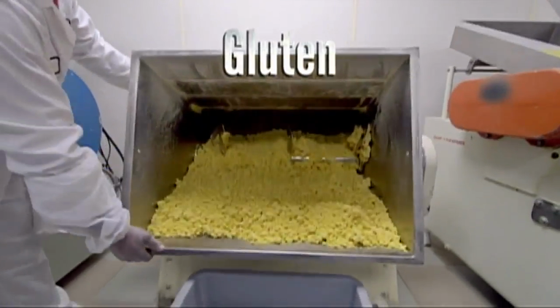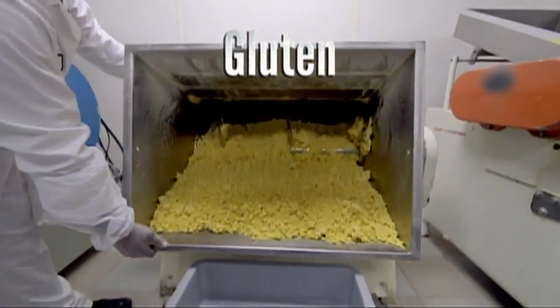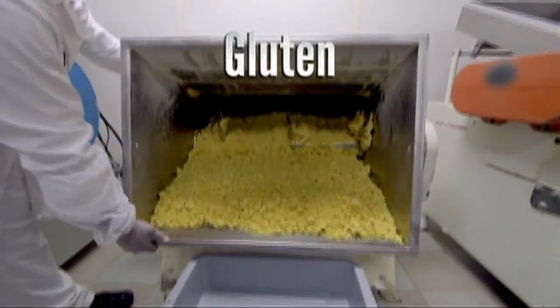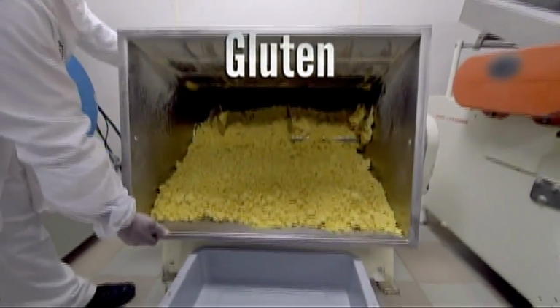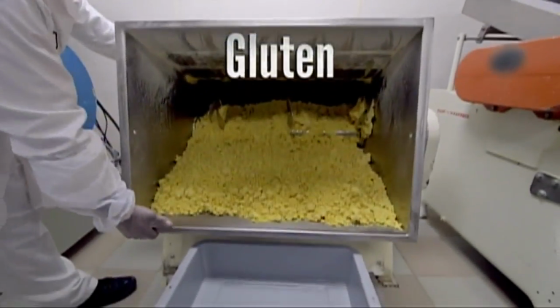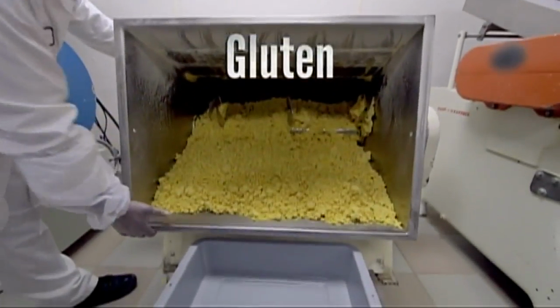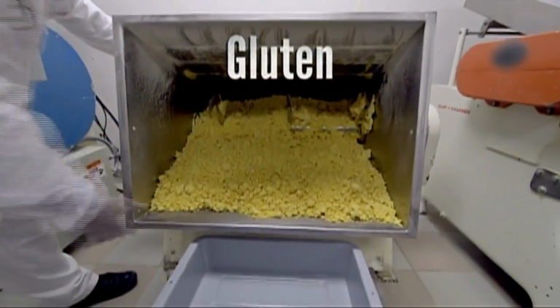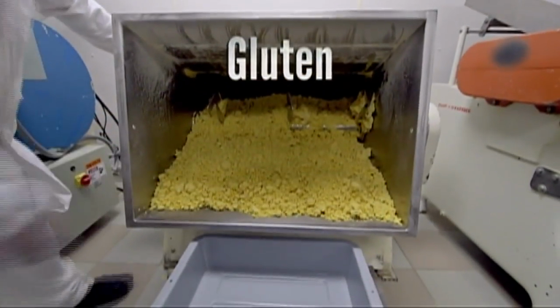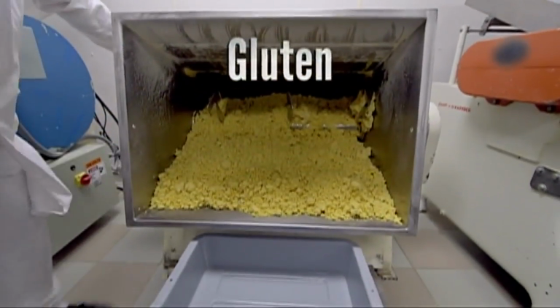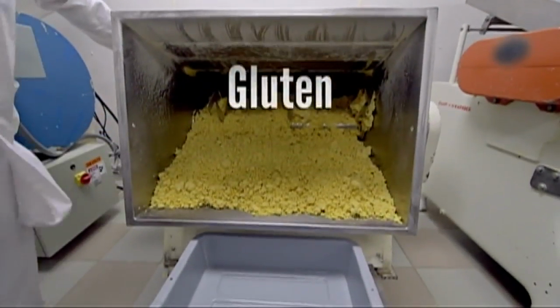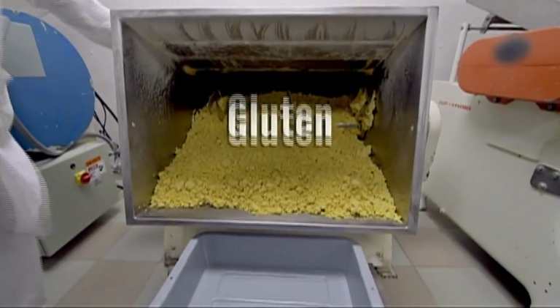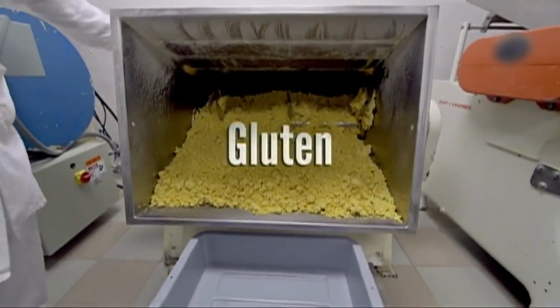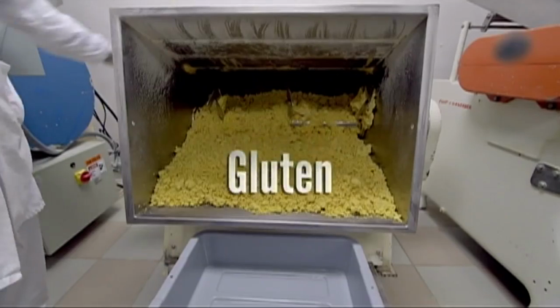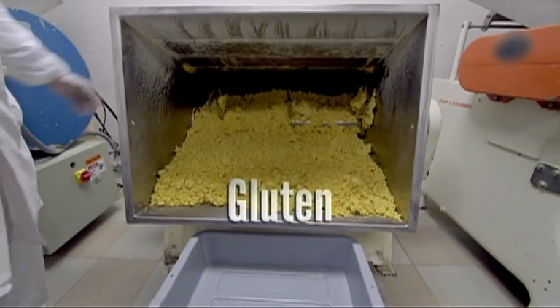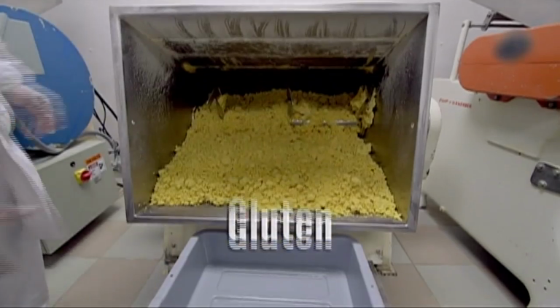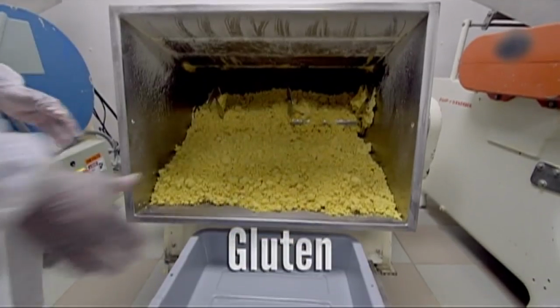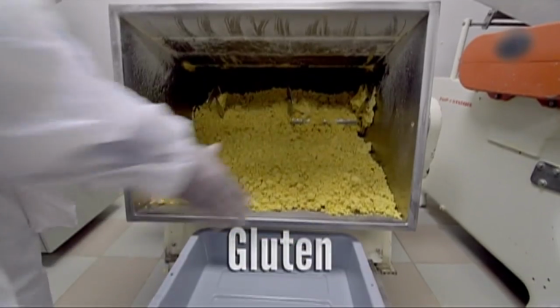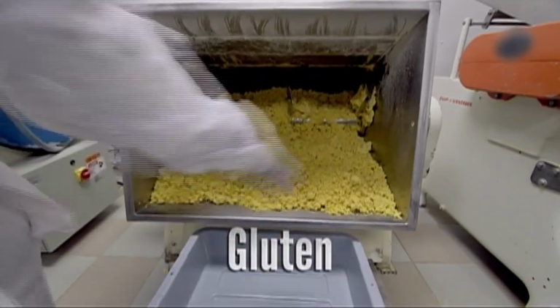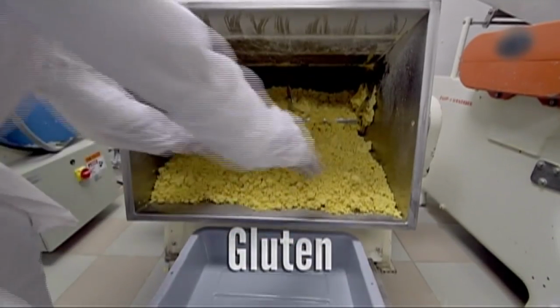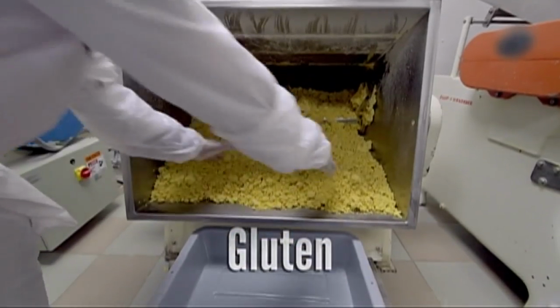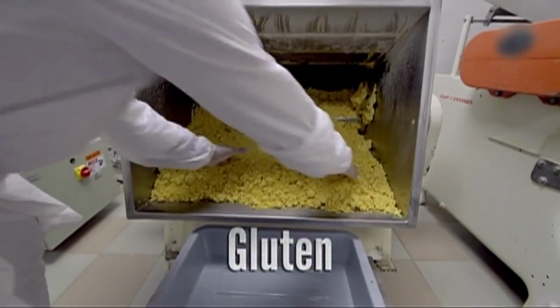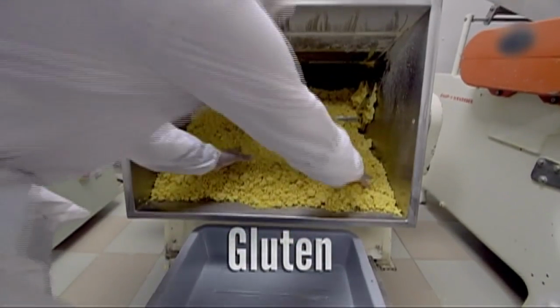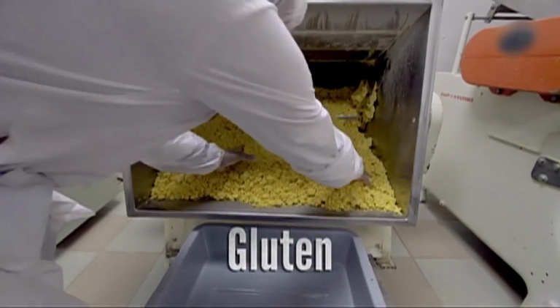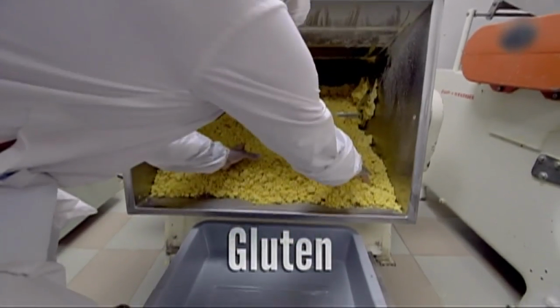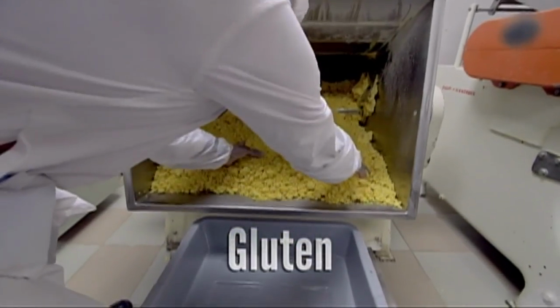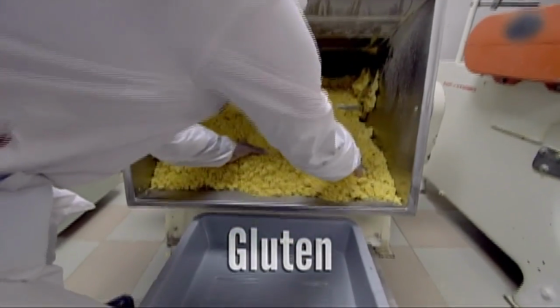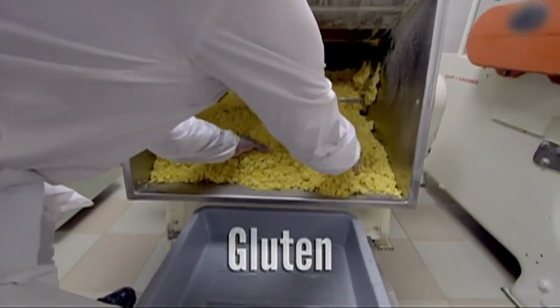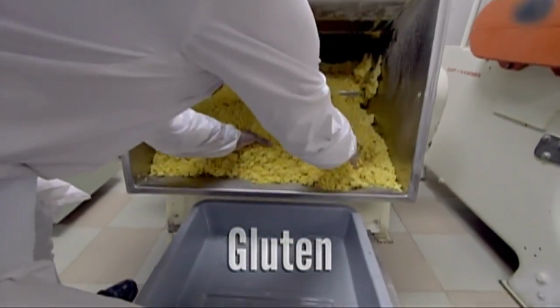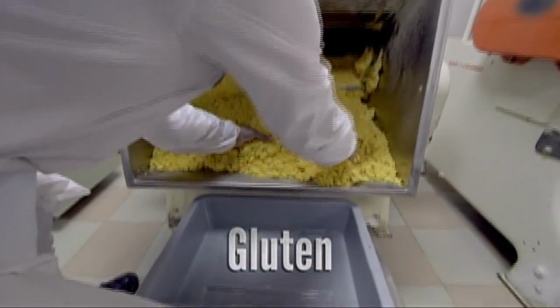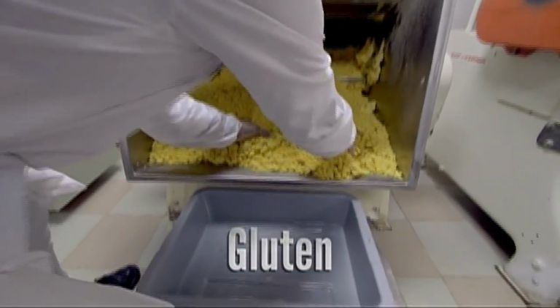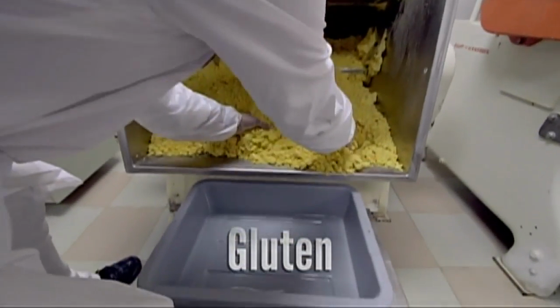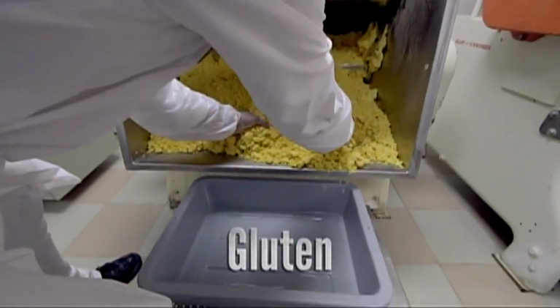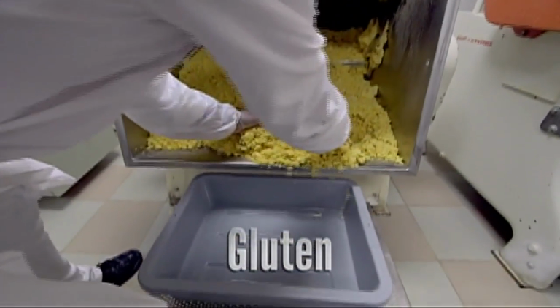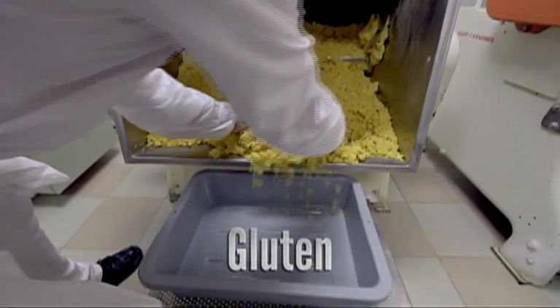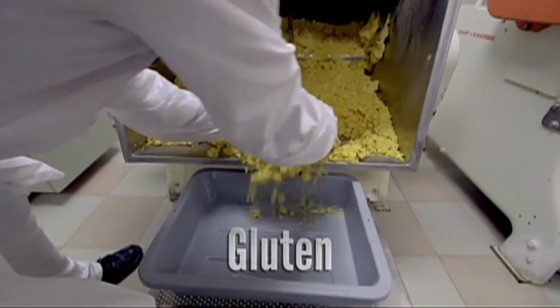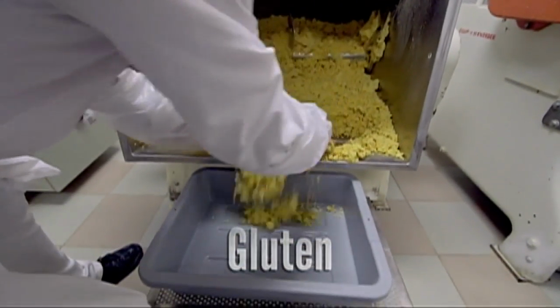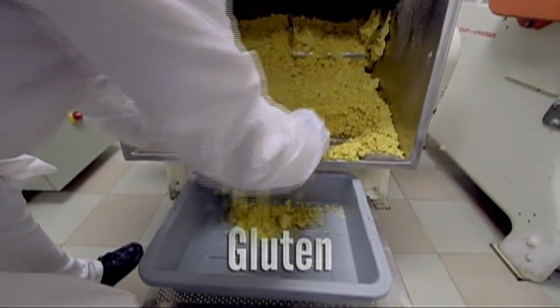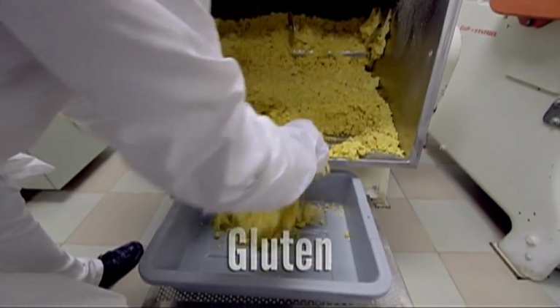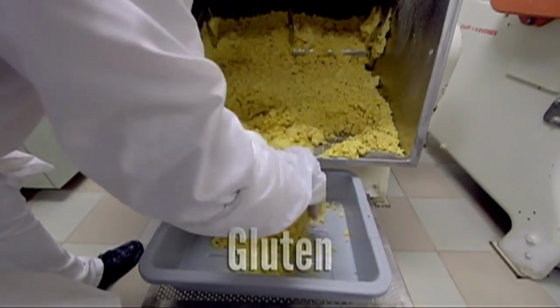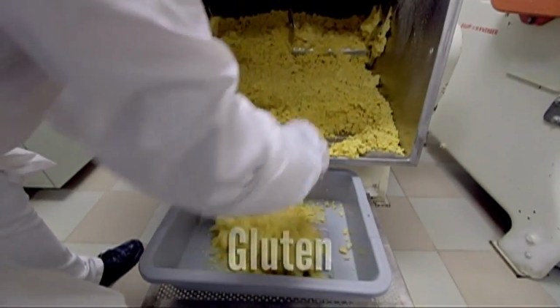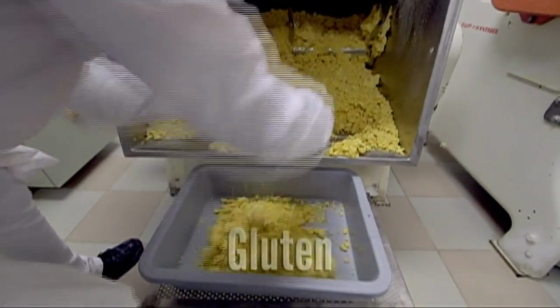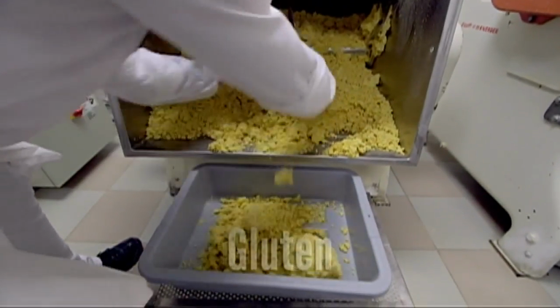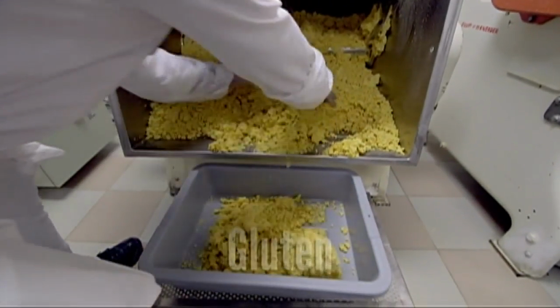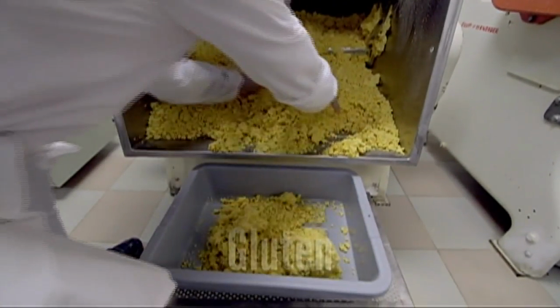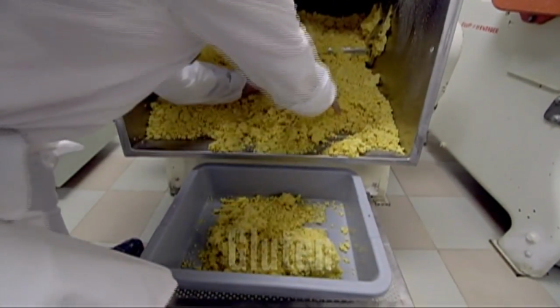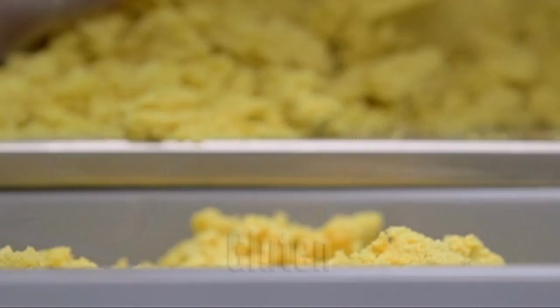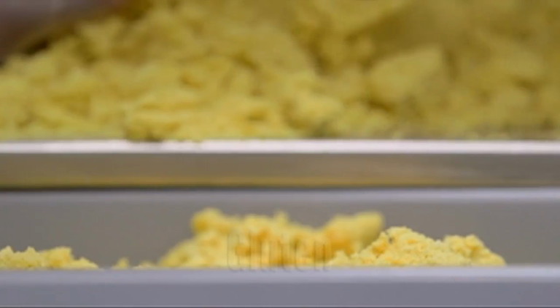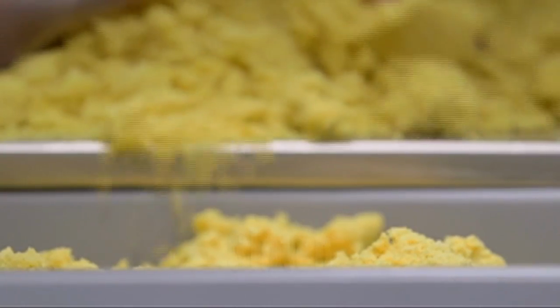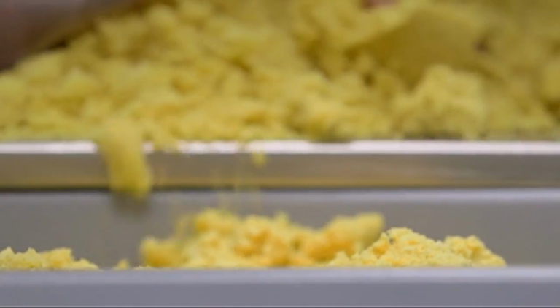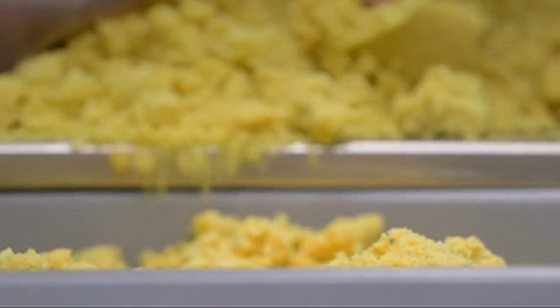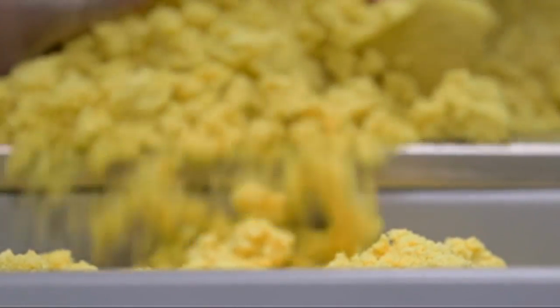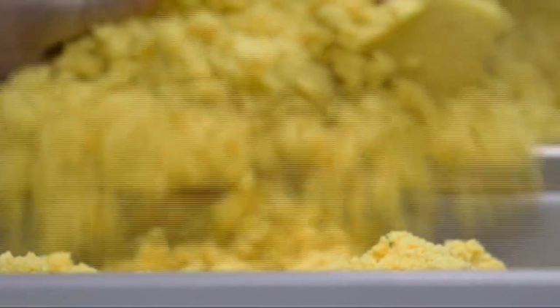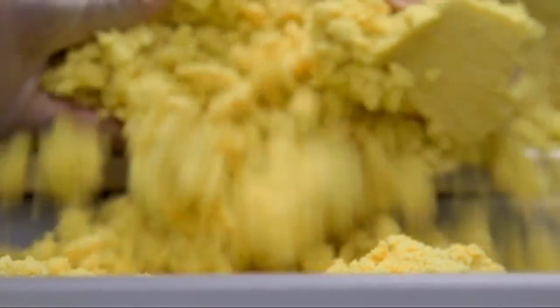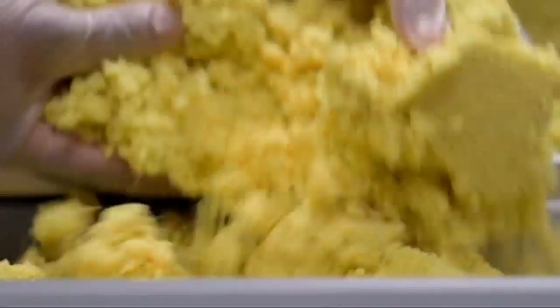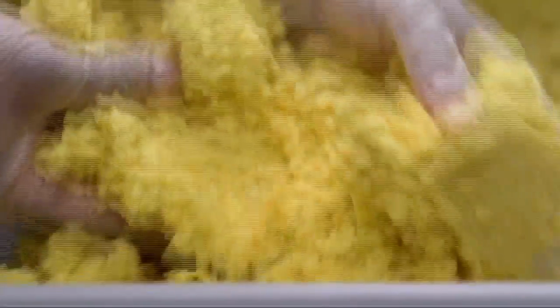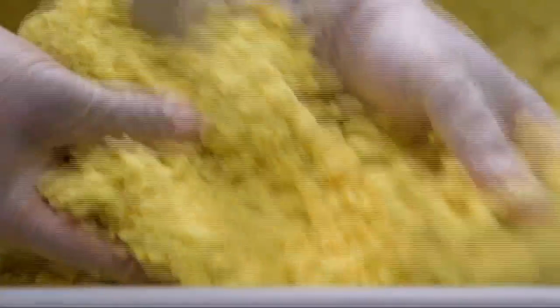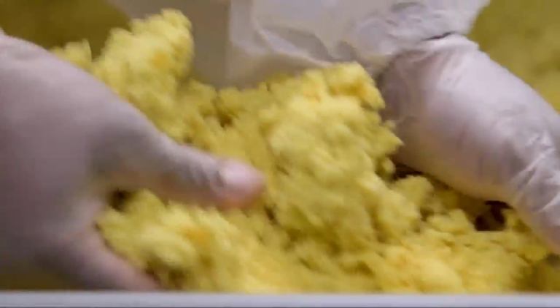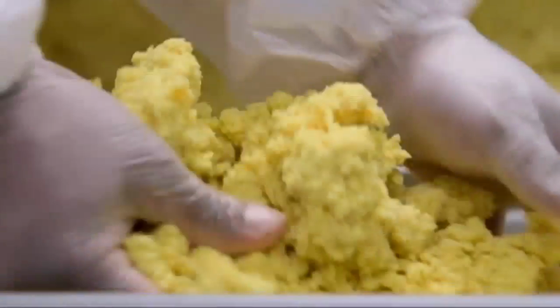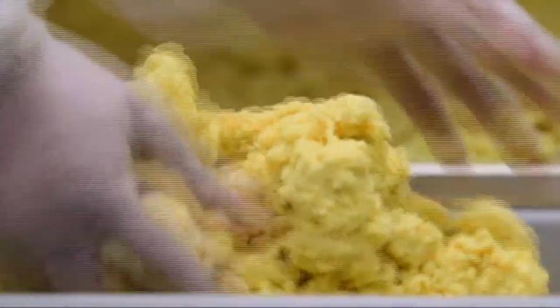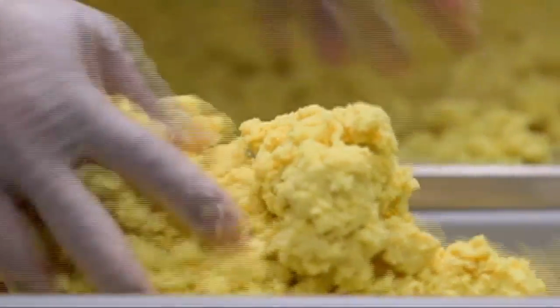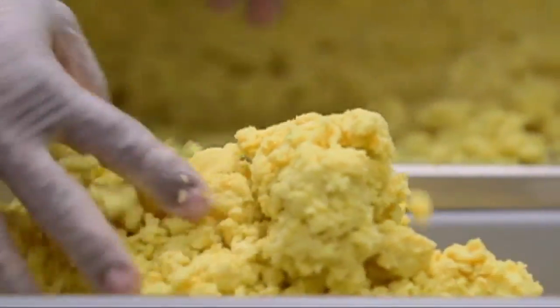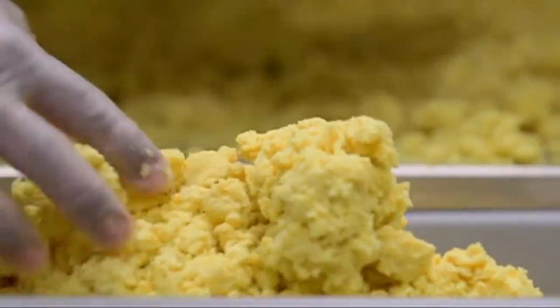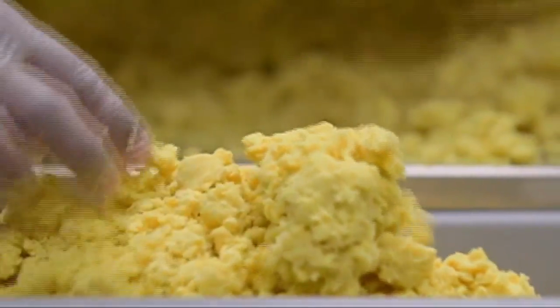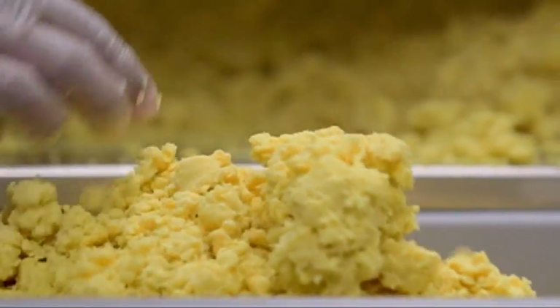Gluten is what makes the dough malleable and easy to work with, and it's what keeps your pasta together when you boil it, instead of crumbling apart.